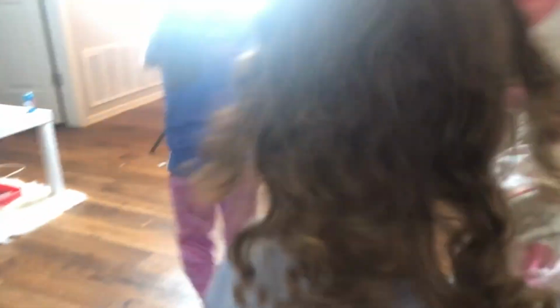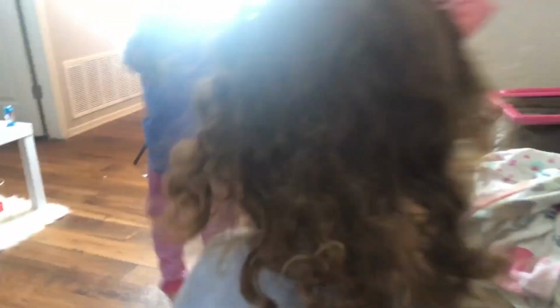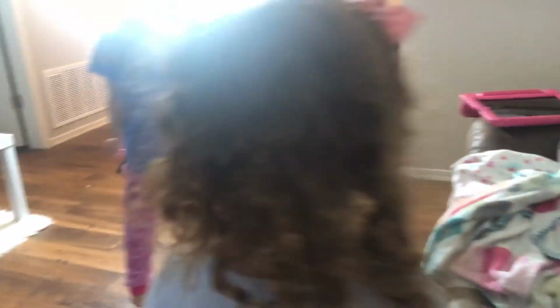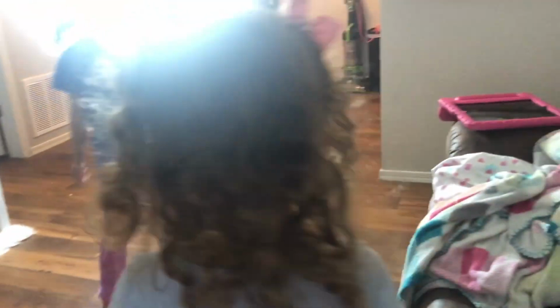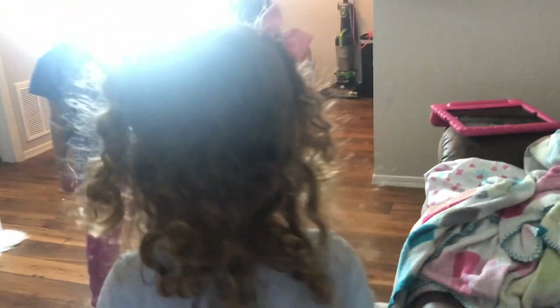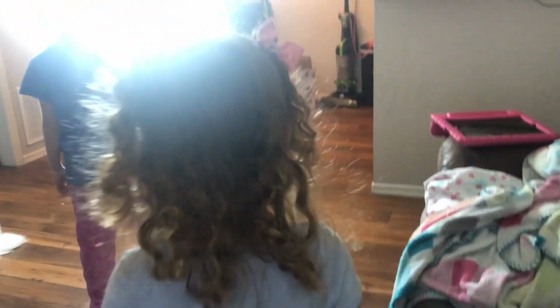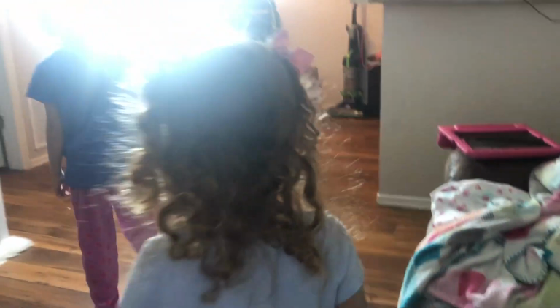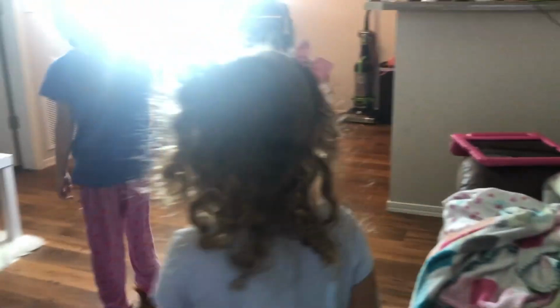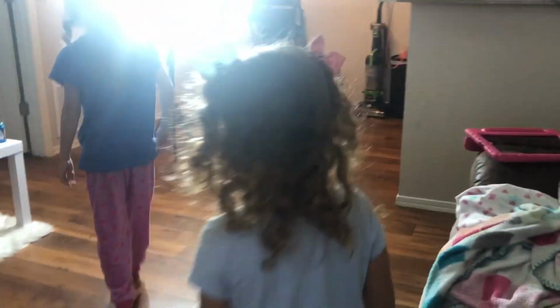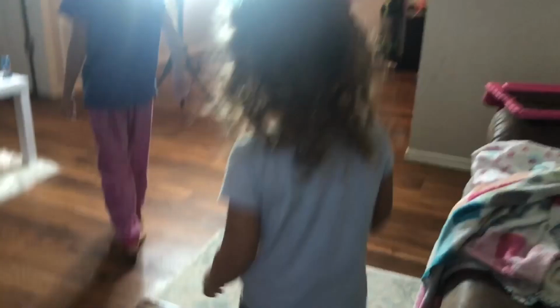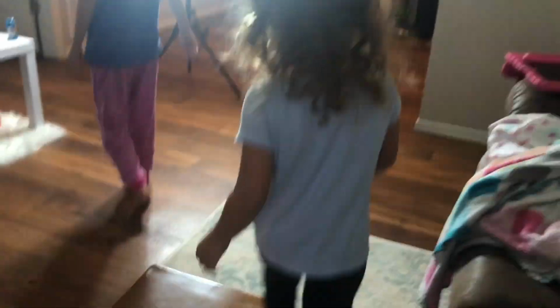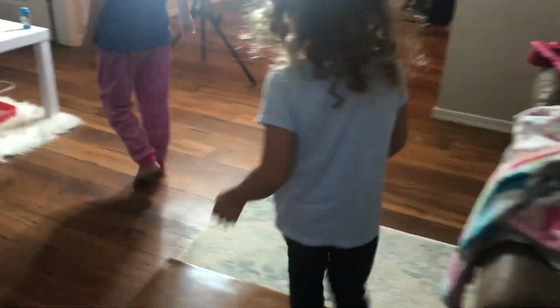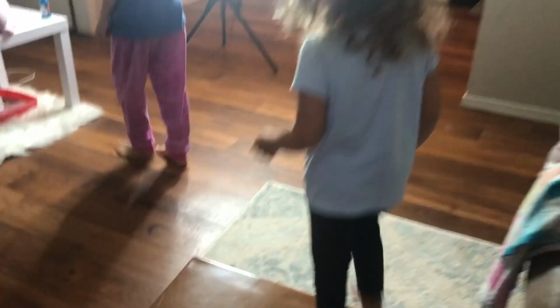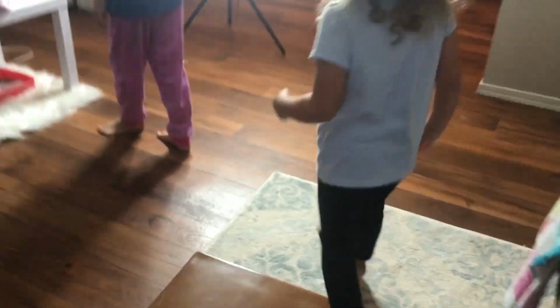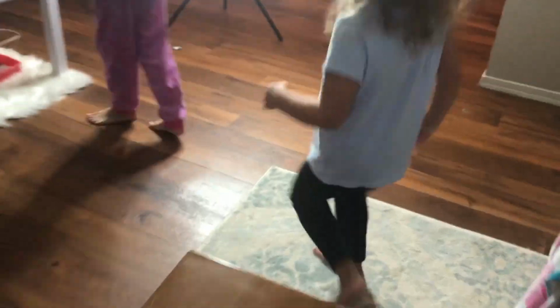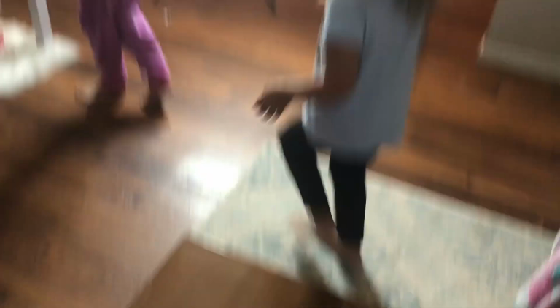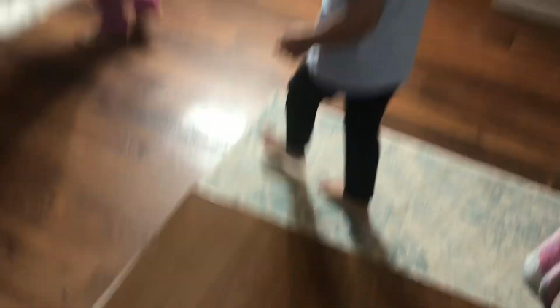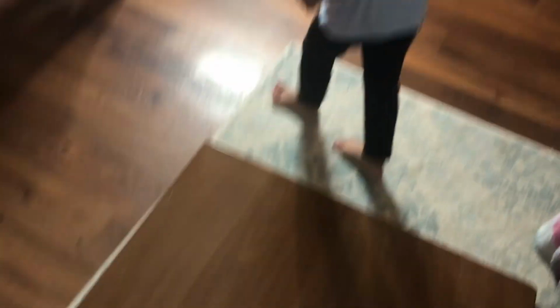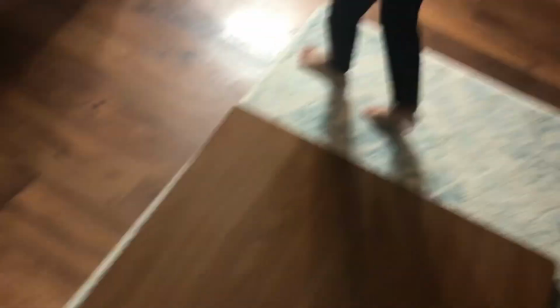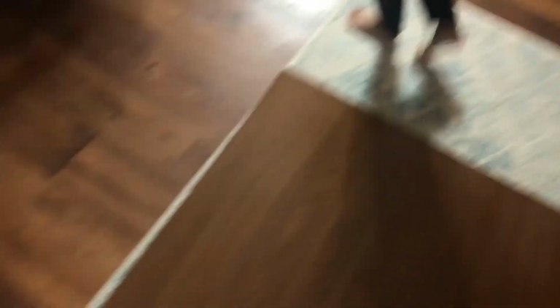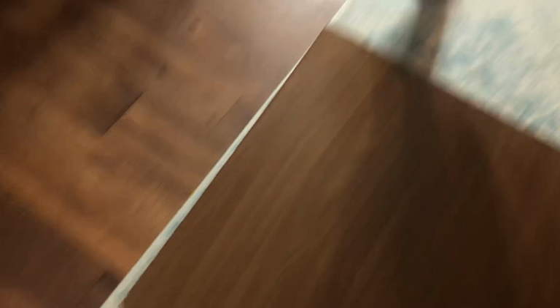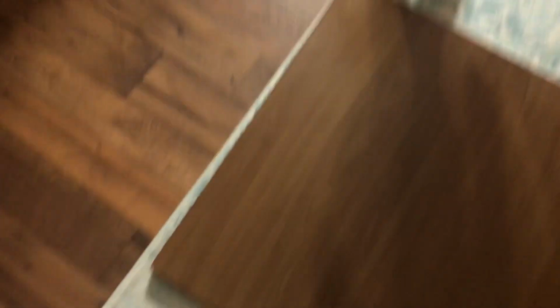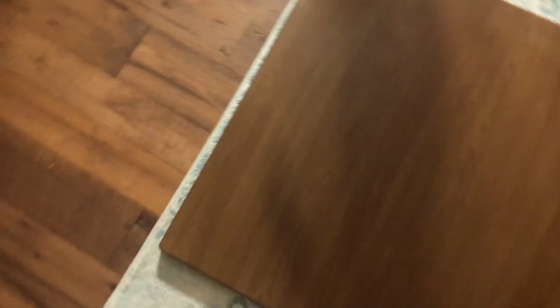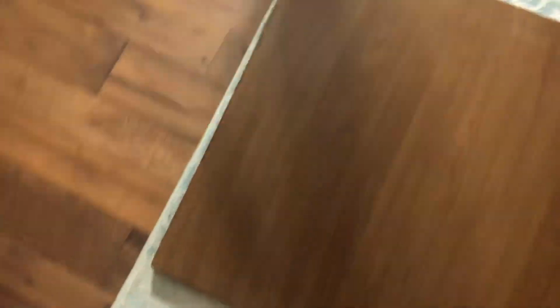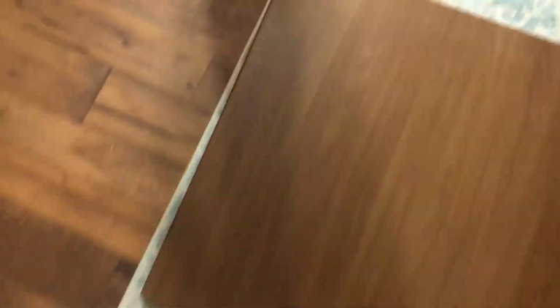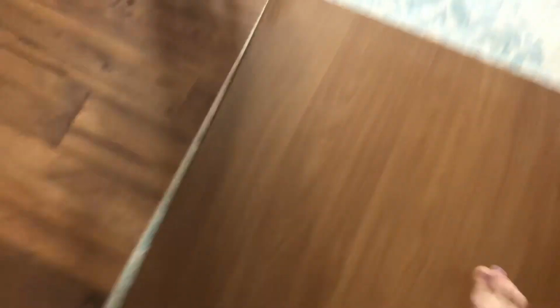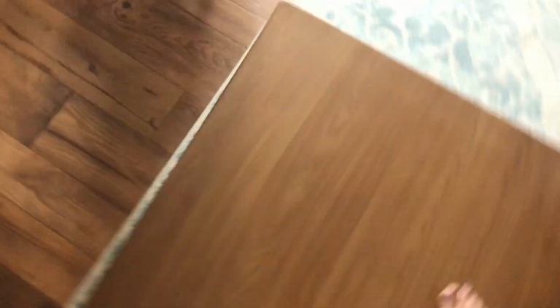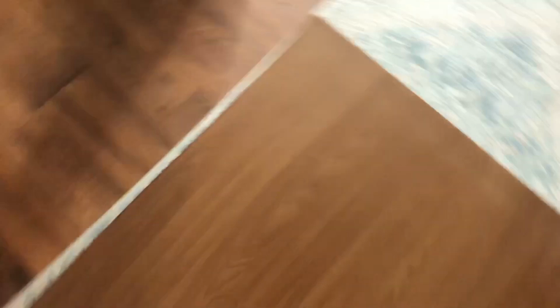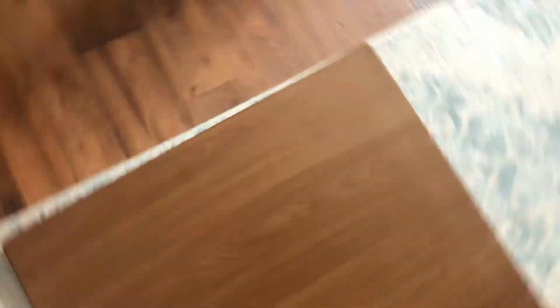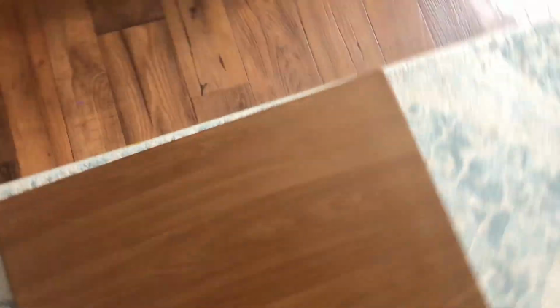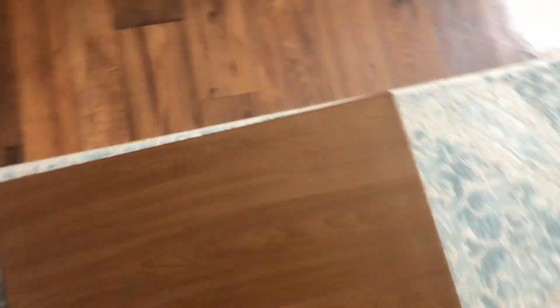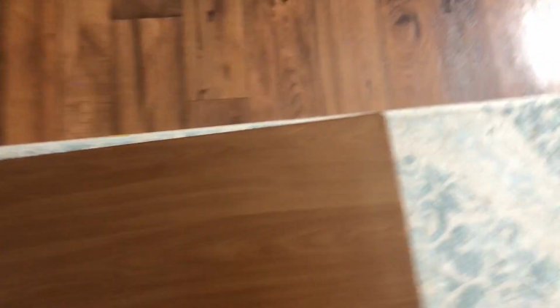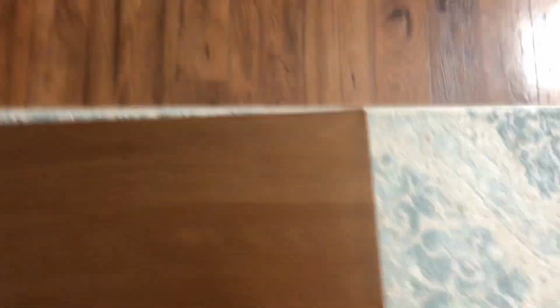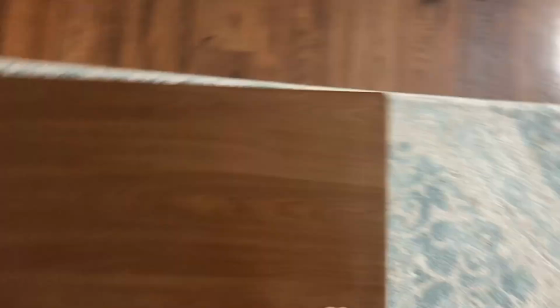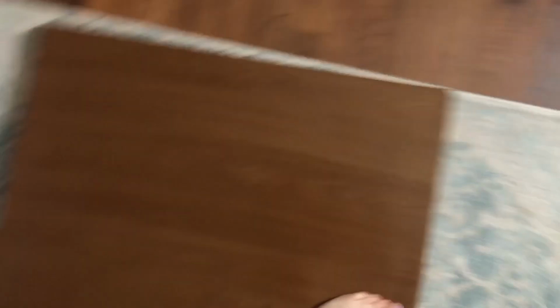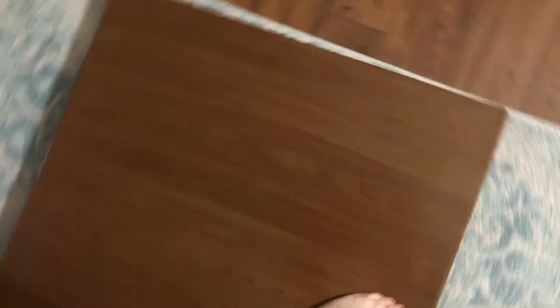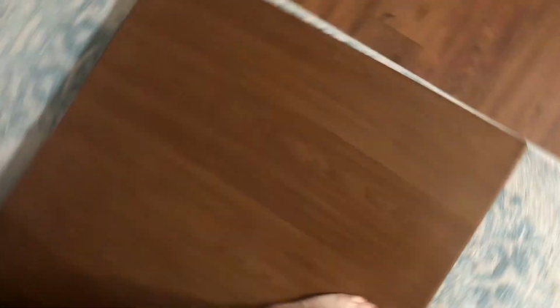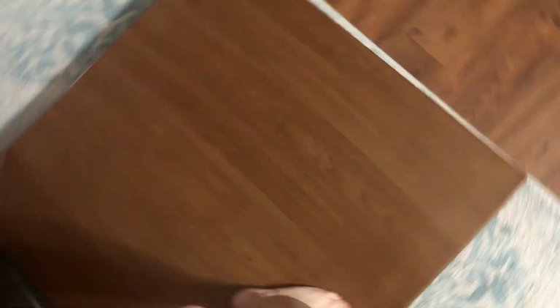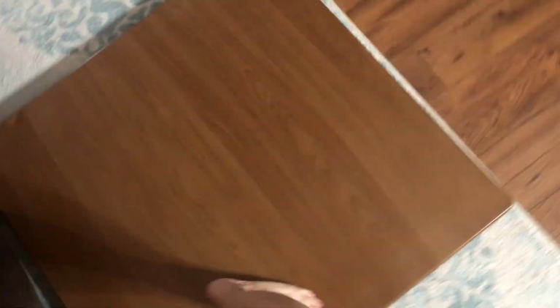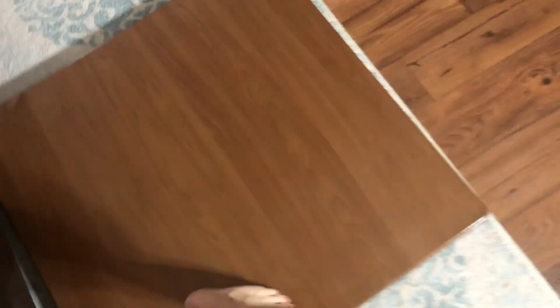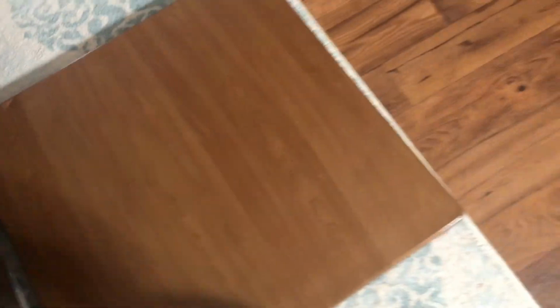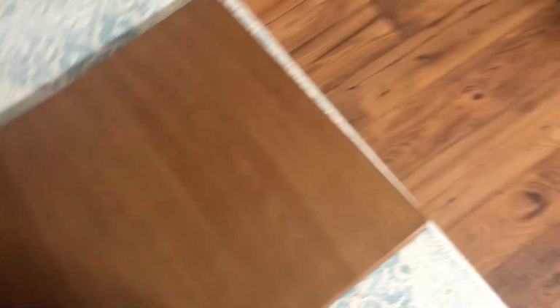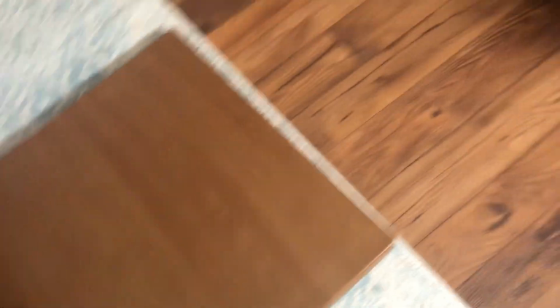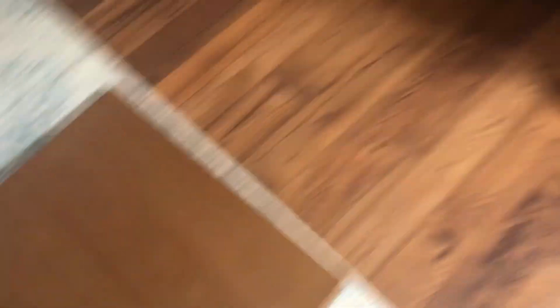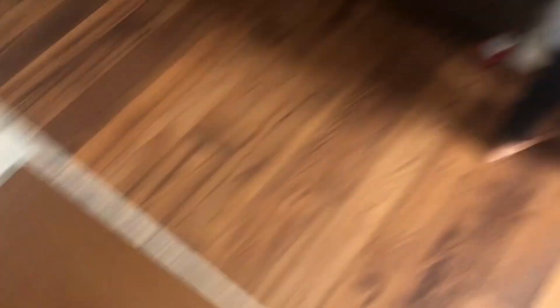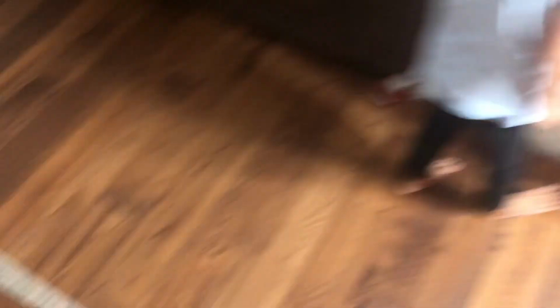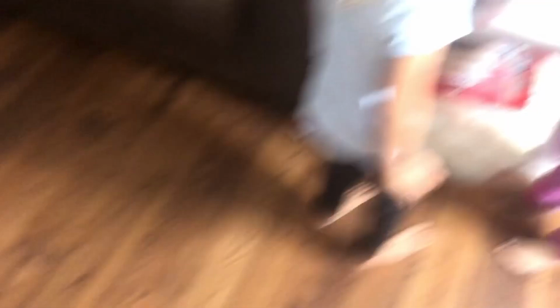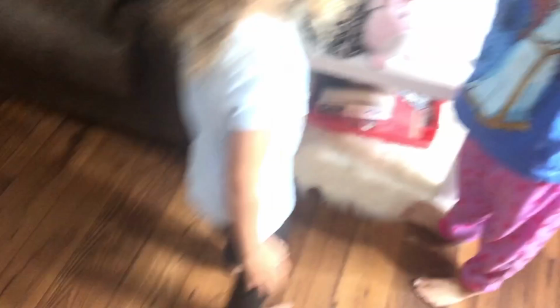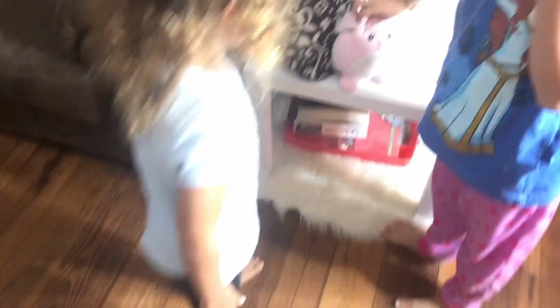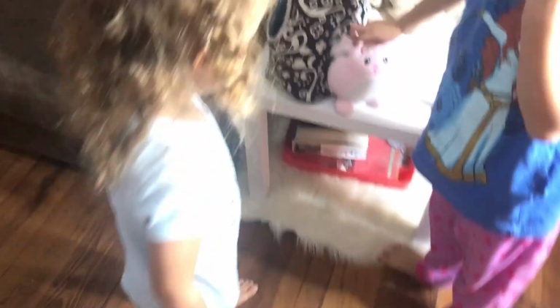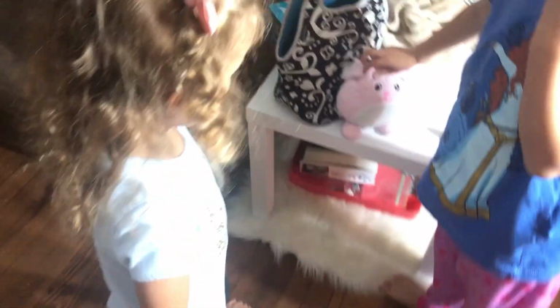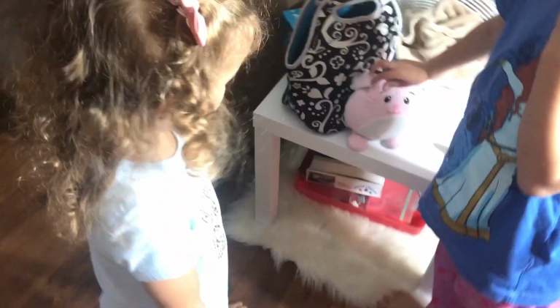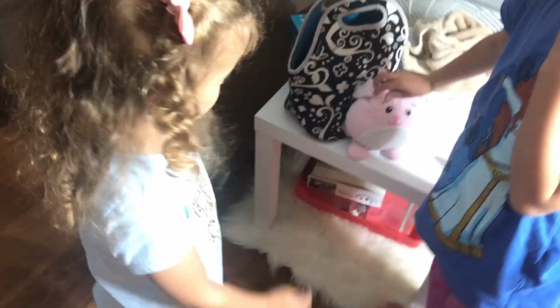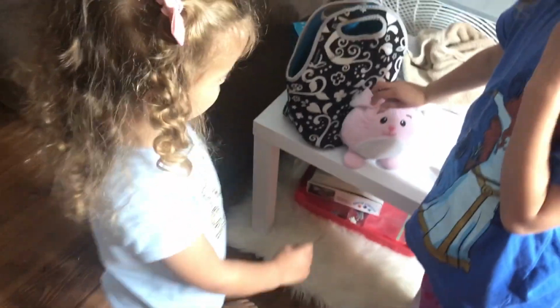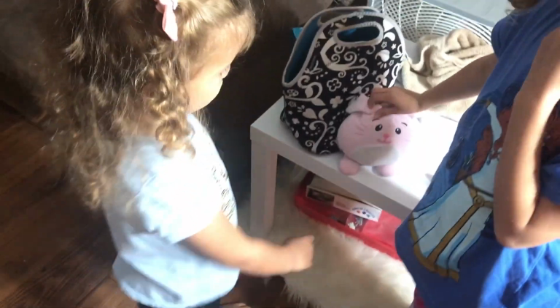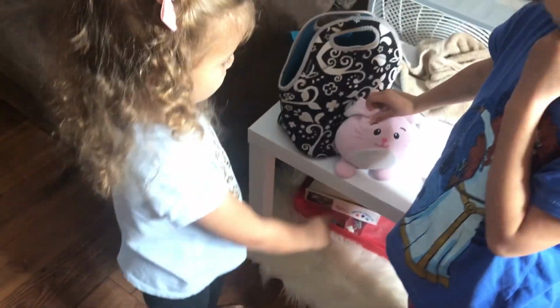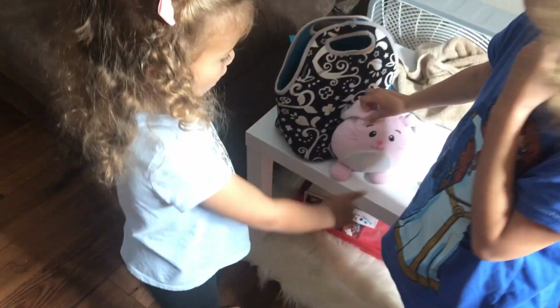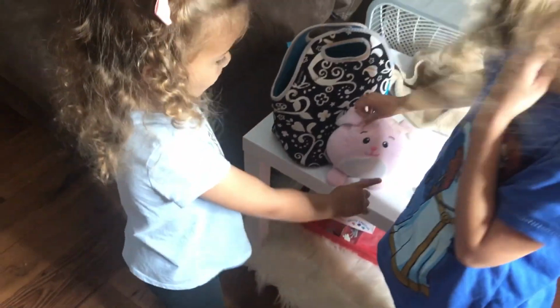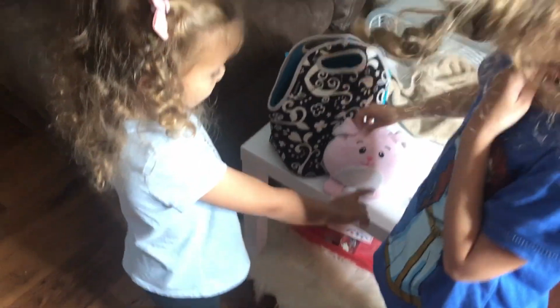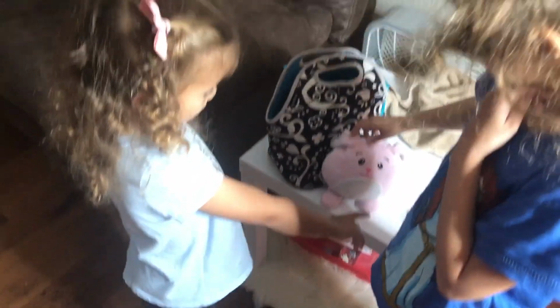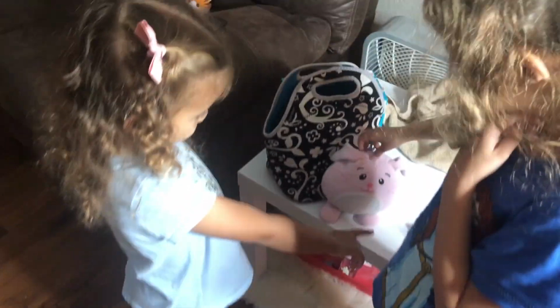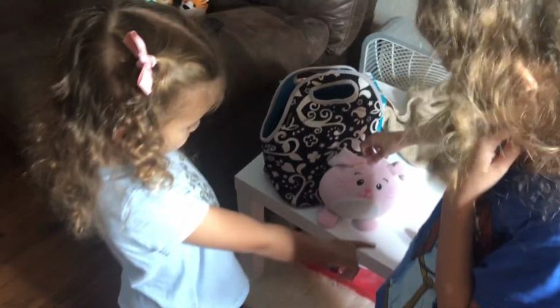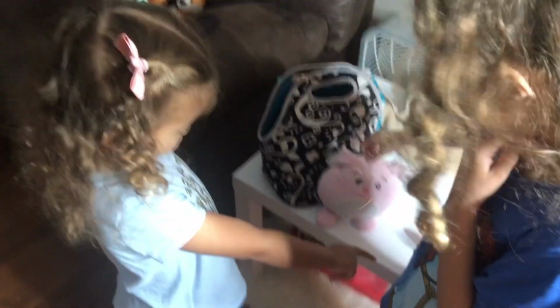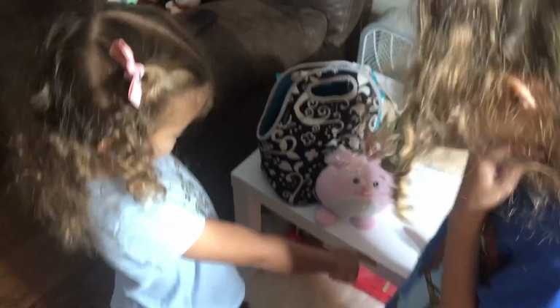What are you doing, Sonny? This is the muddy bridge. Oh, we have a bunny!